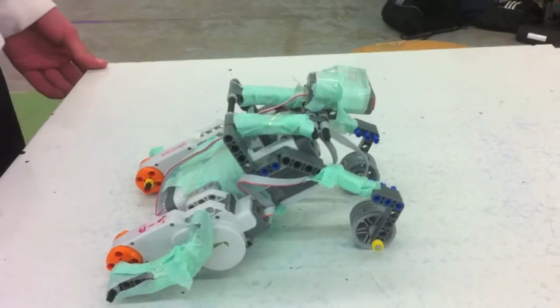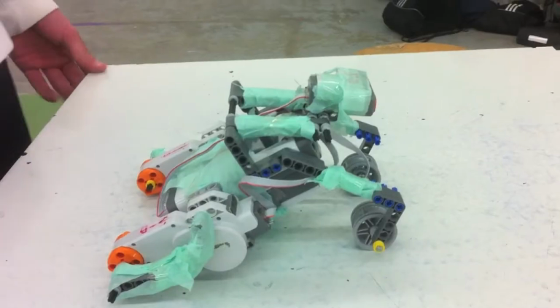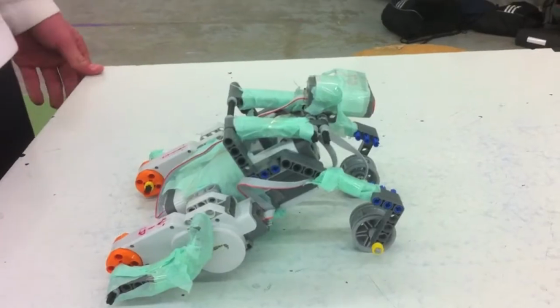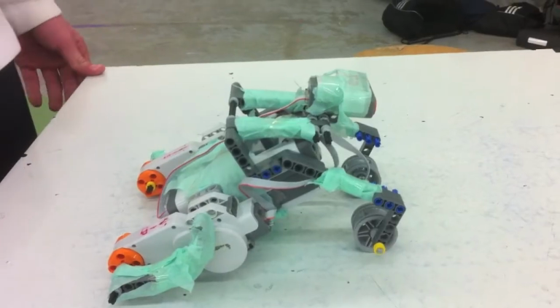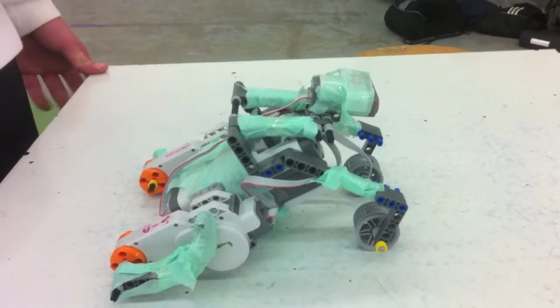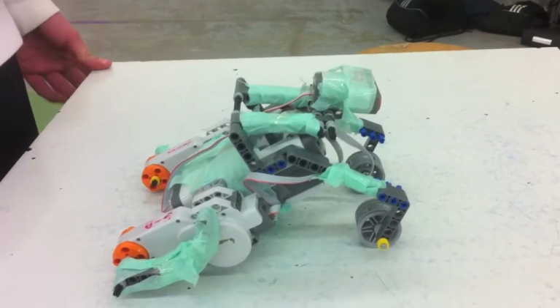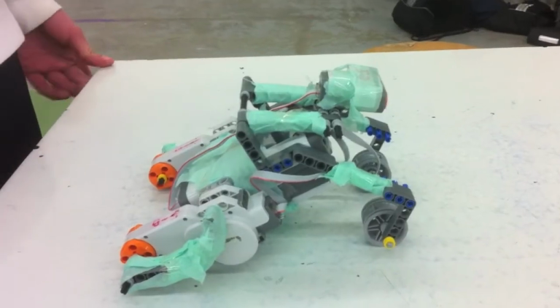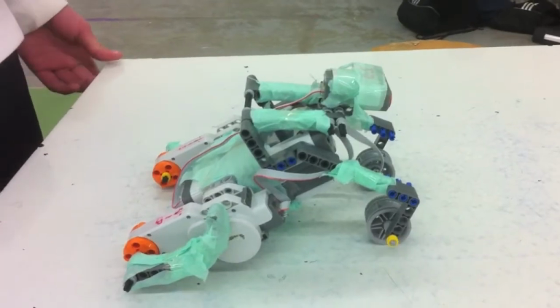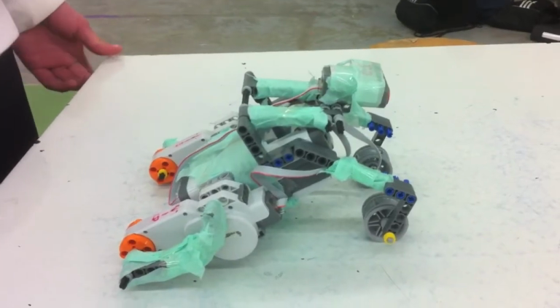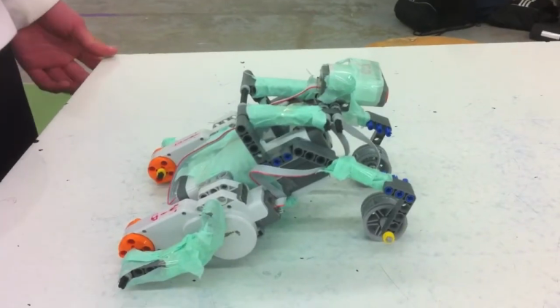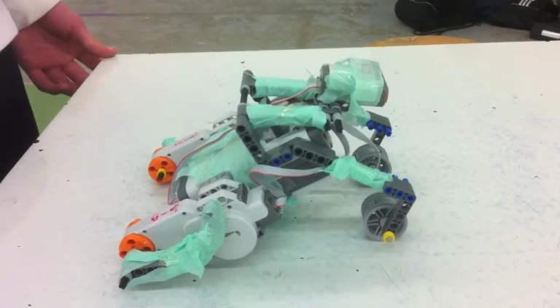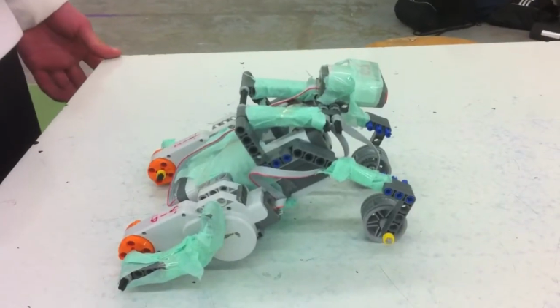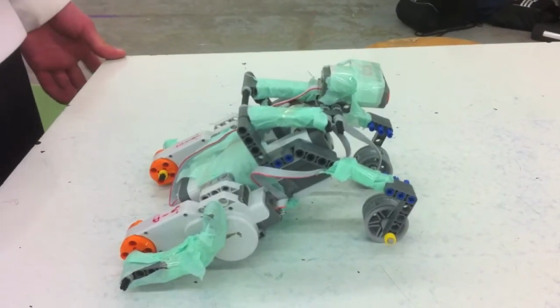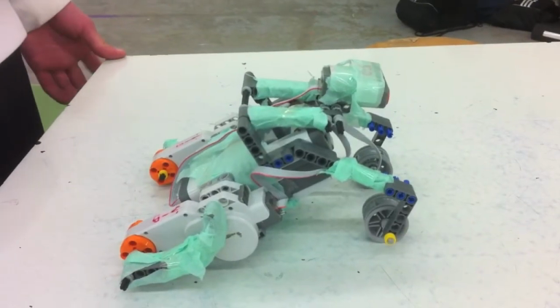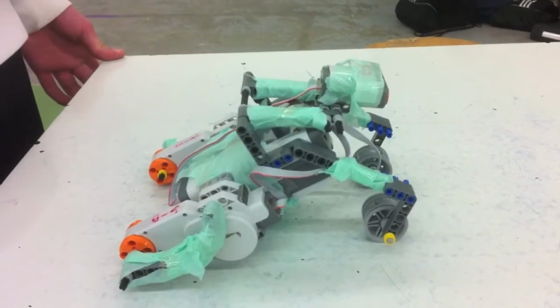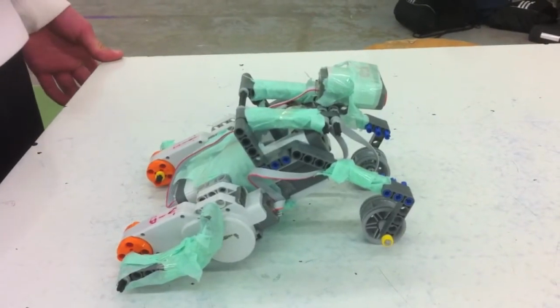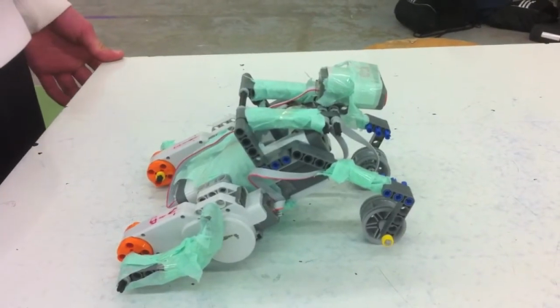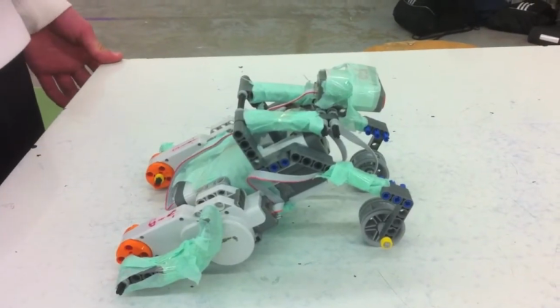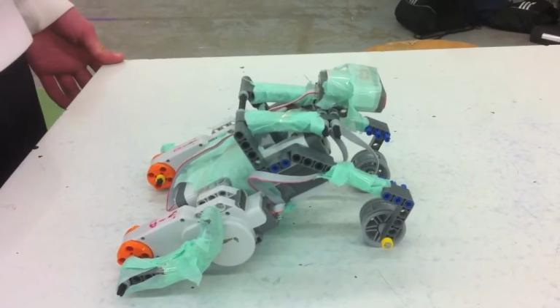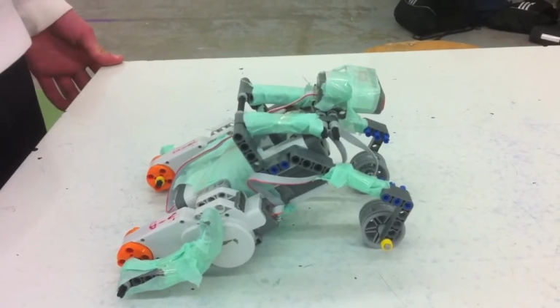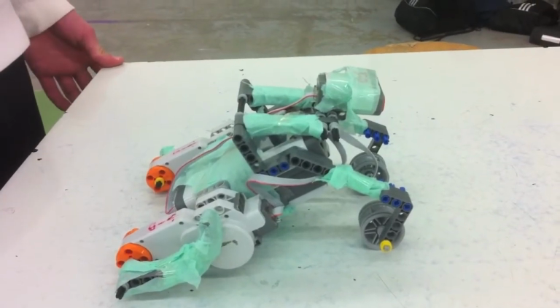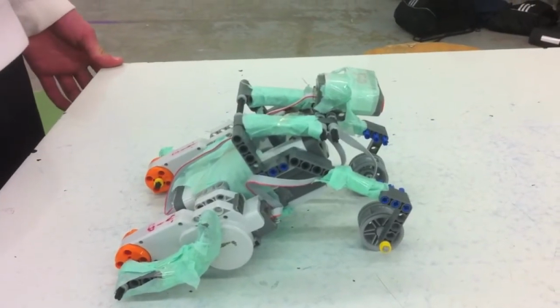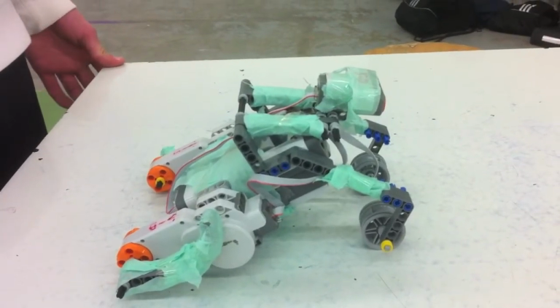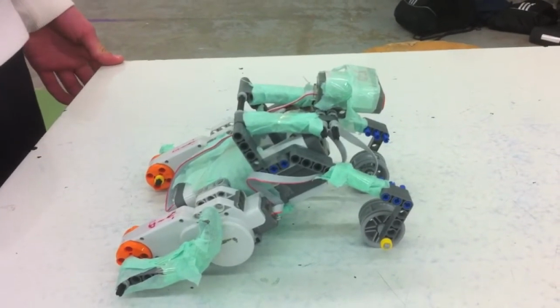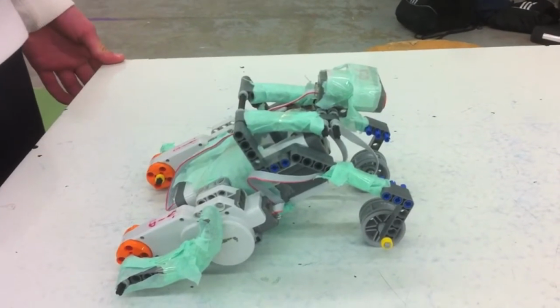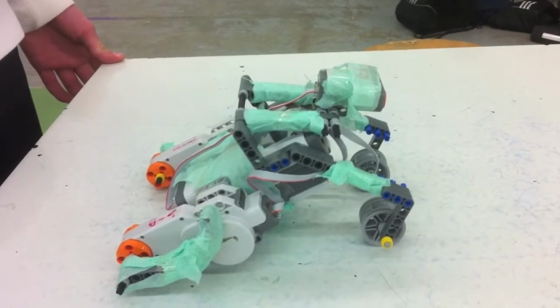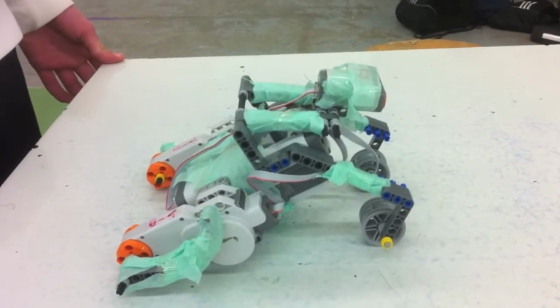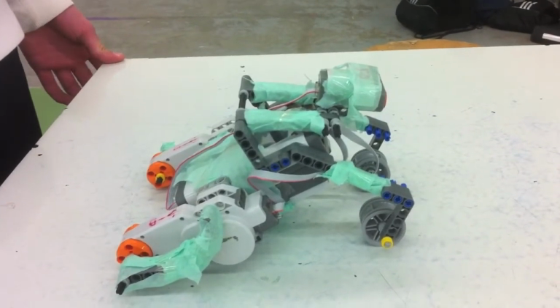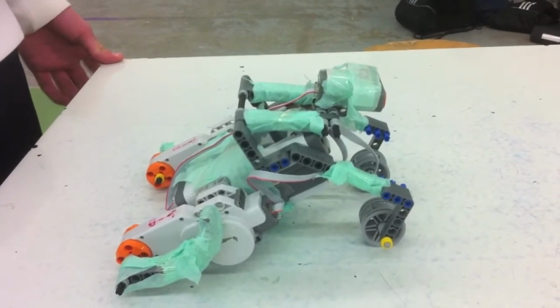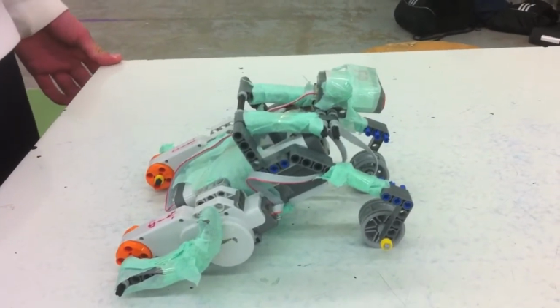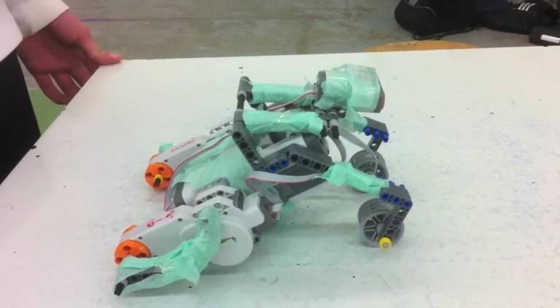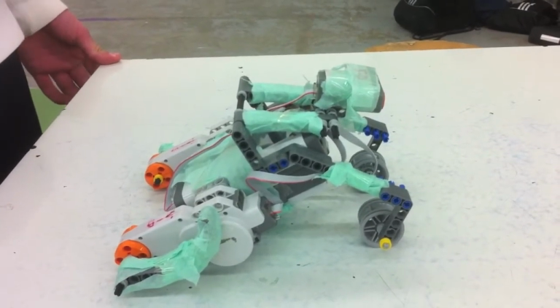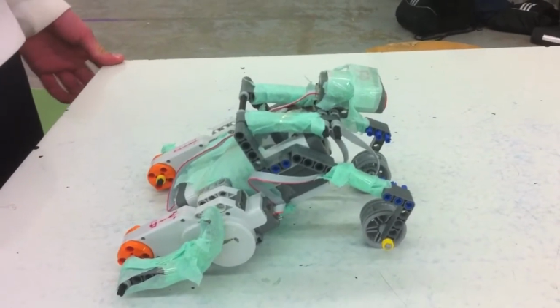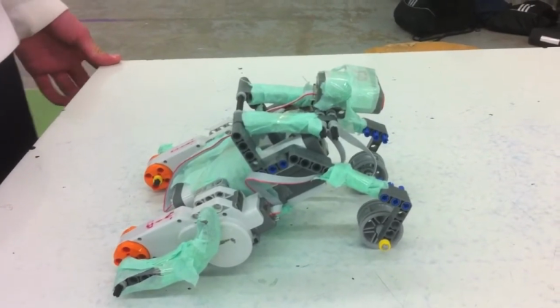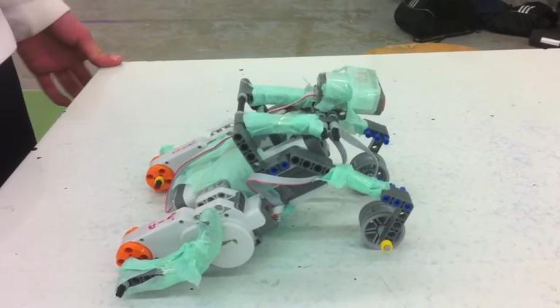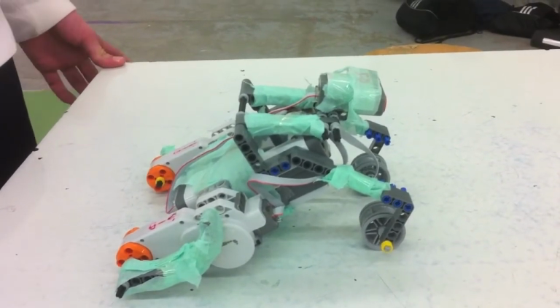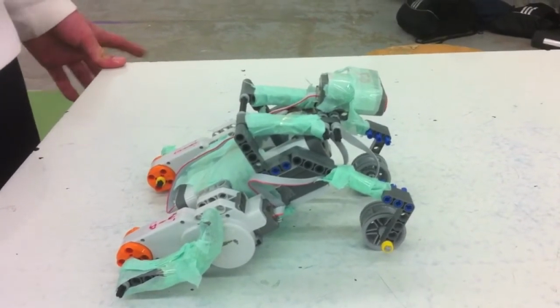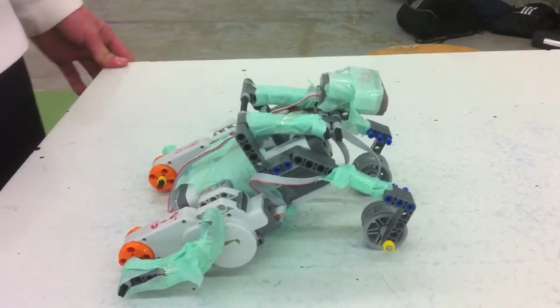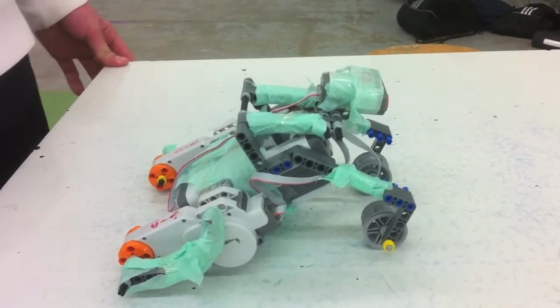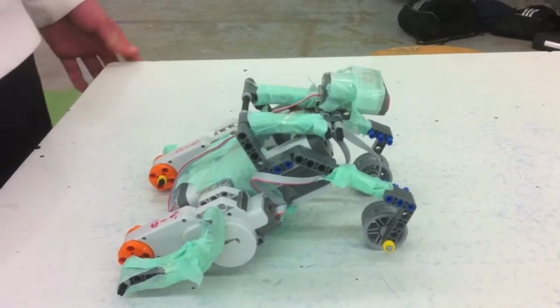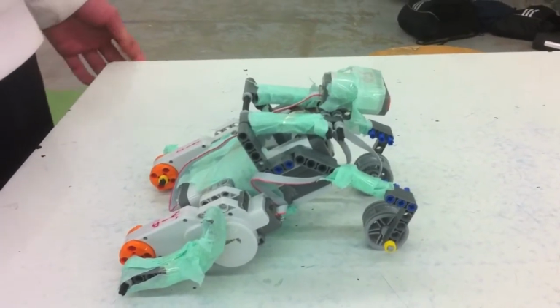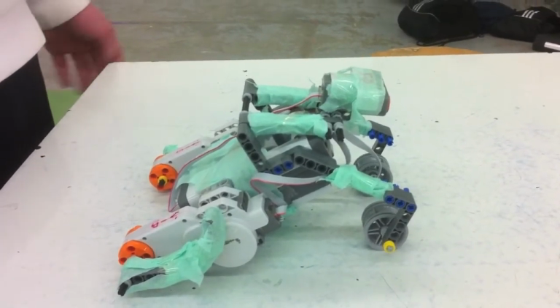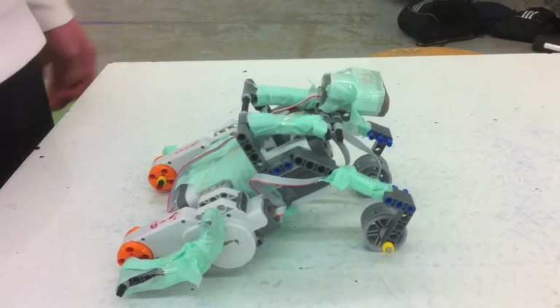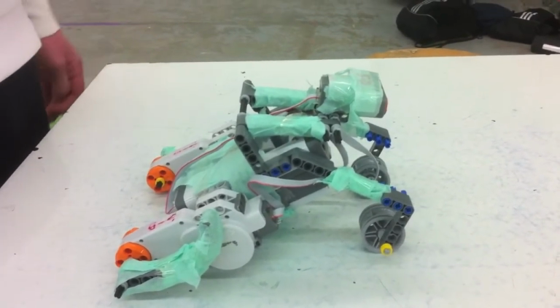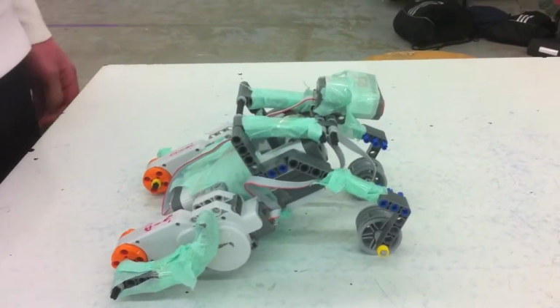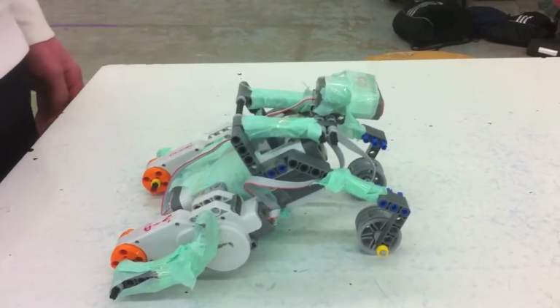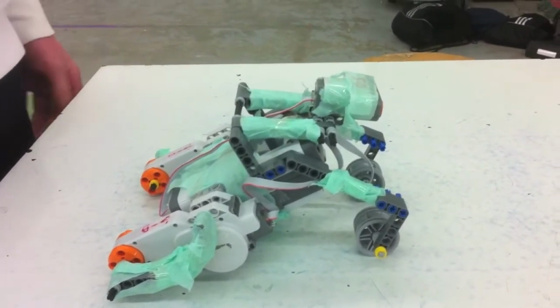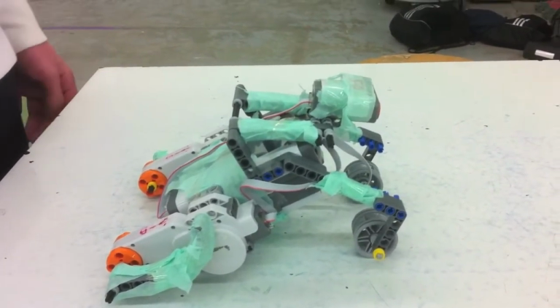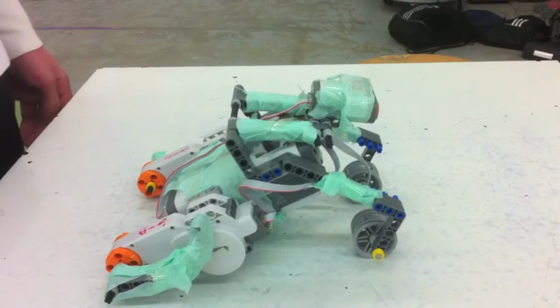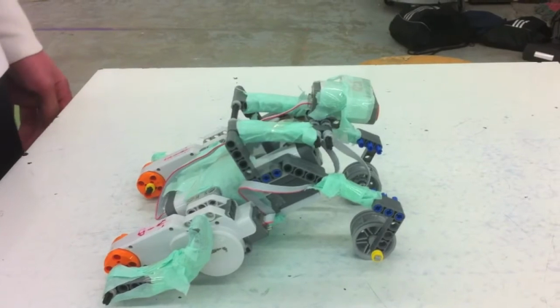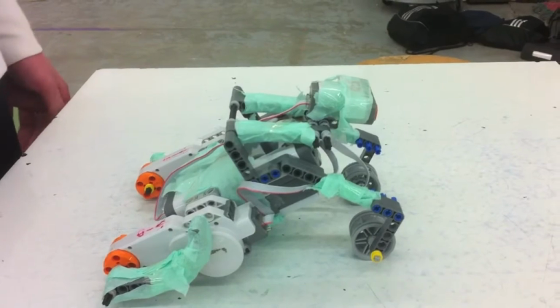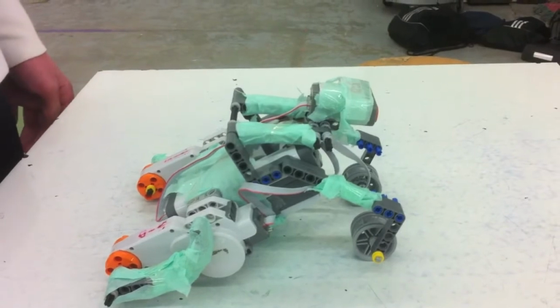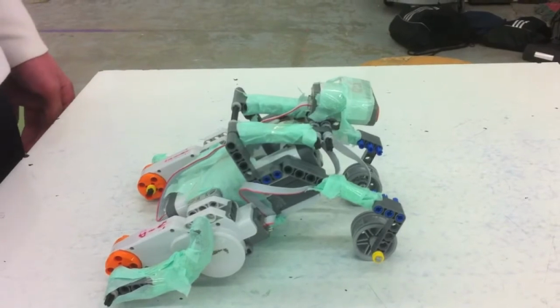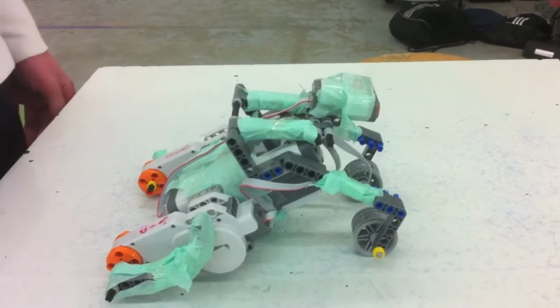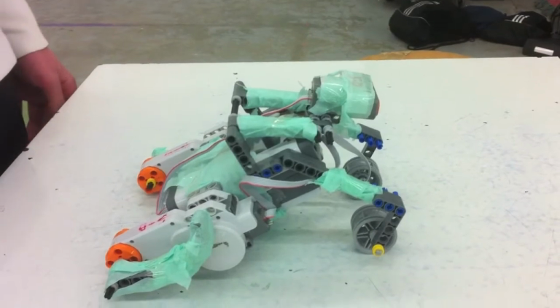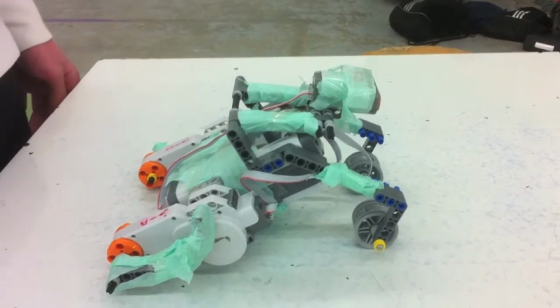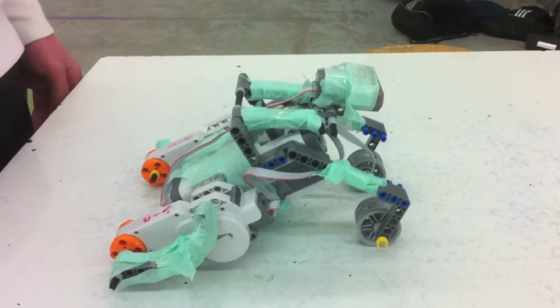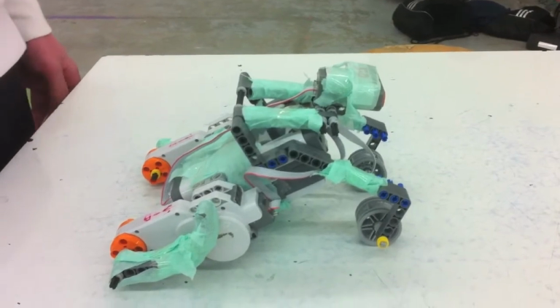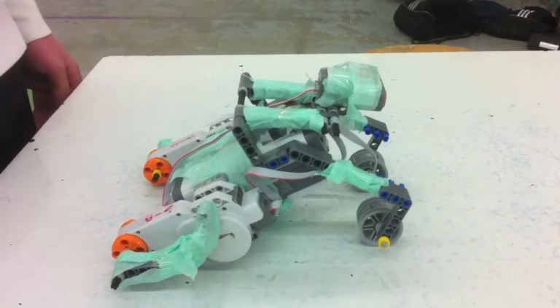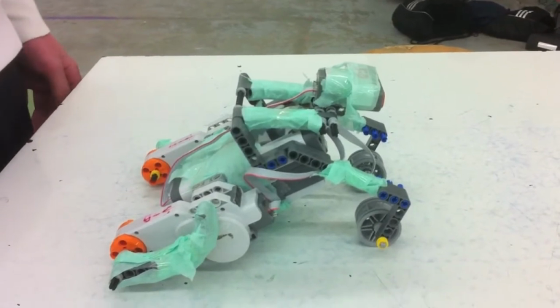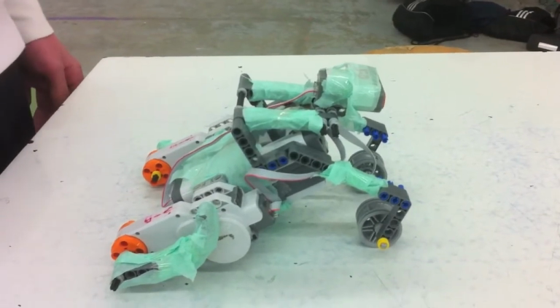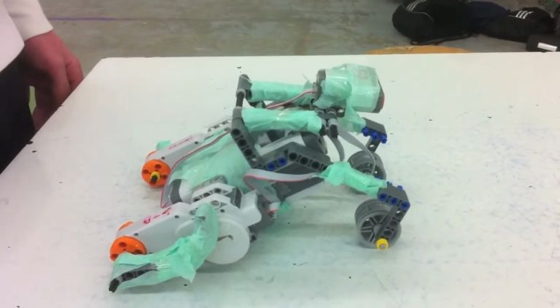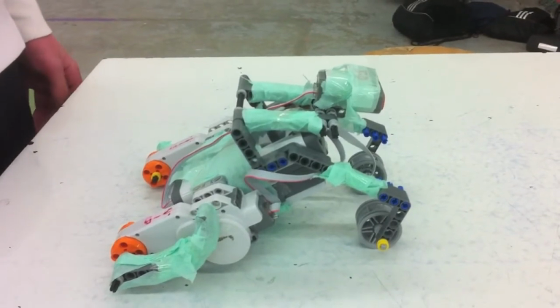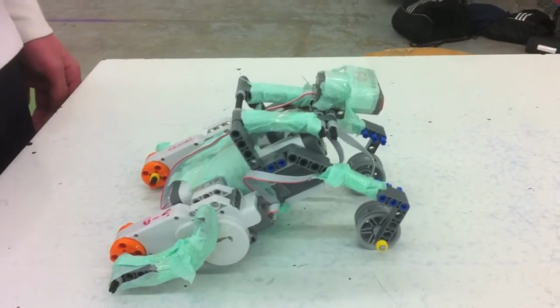This is a frog and it's going to start hopping. Once I put my hand in front of the ultrasonic sensor, it's going to start freaking out.